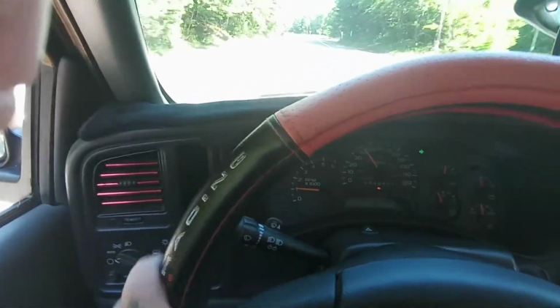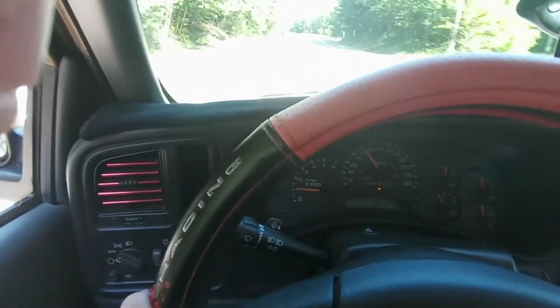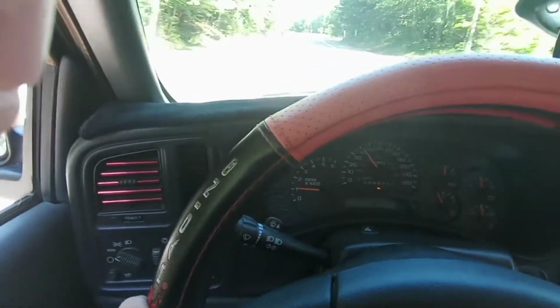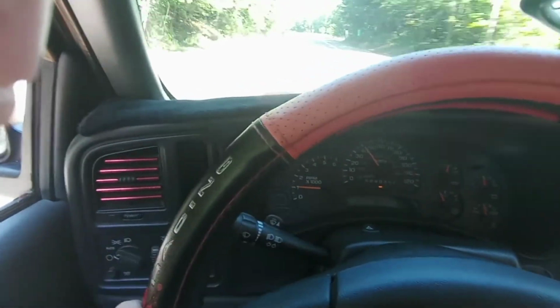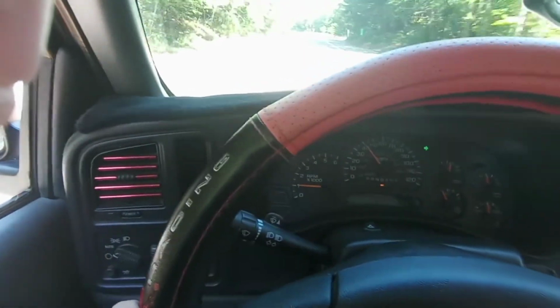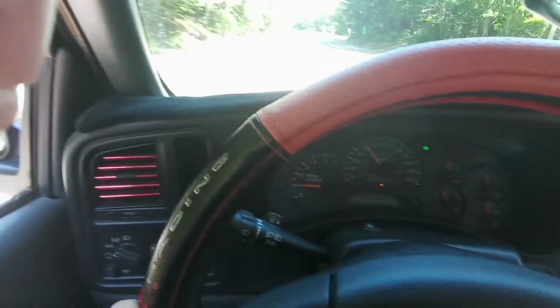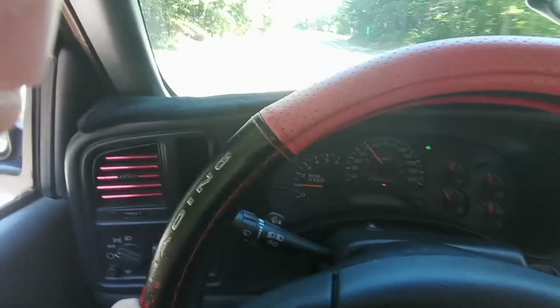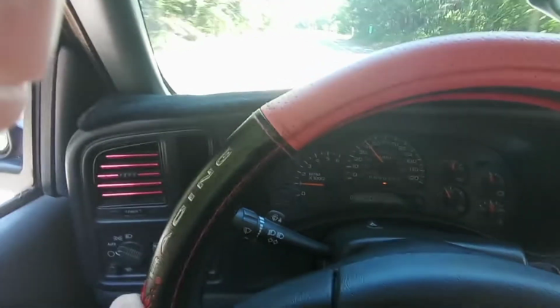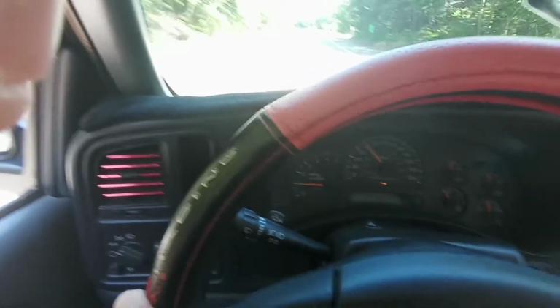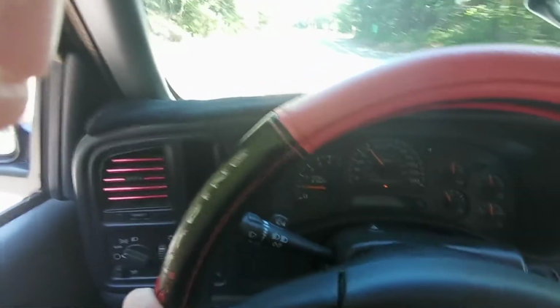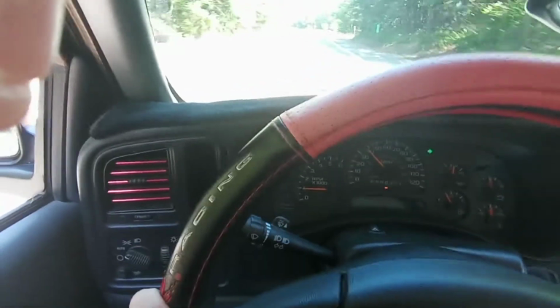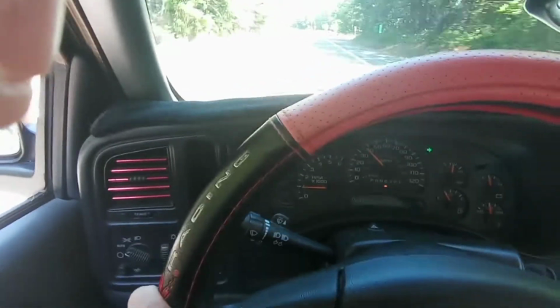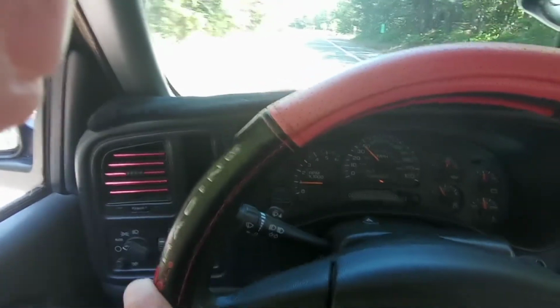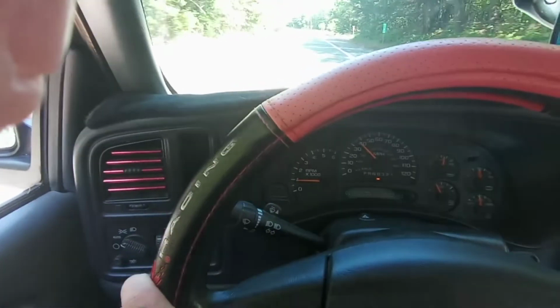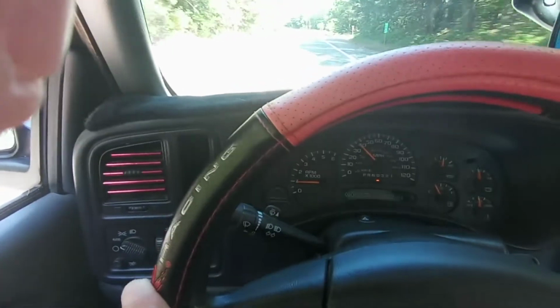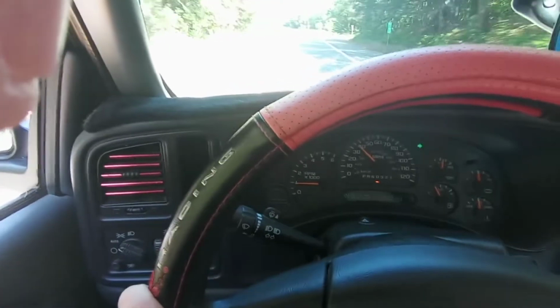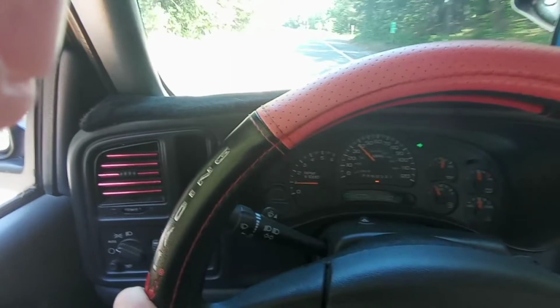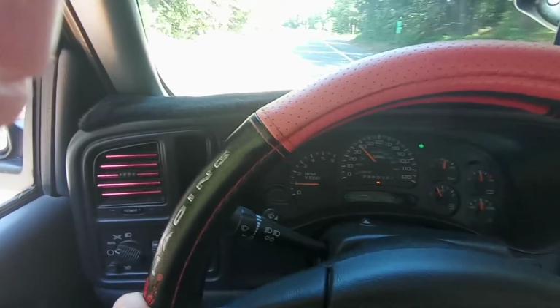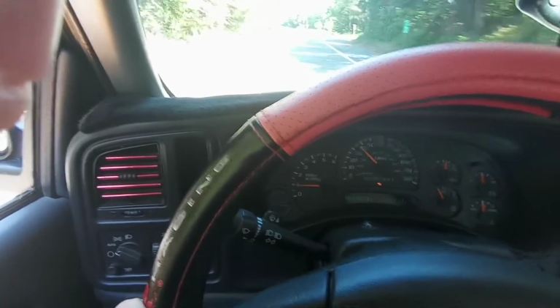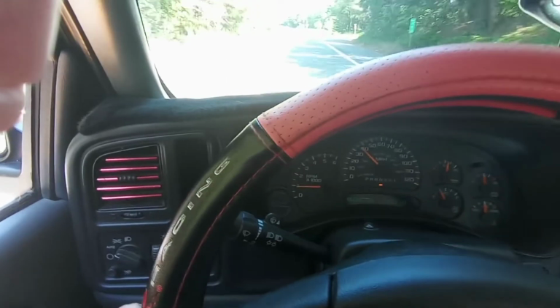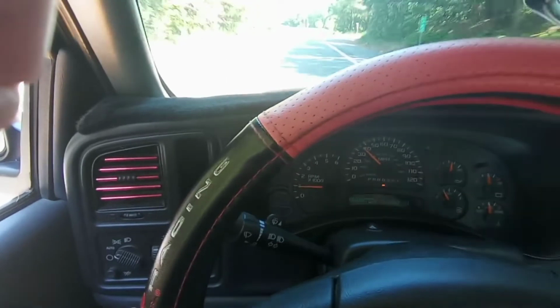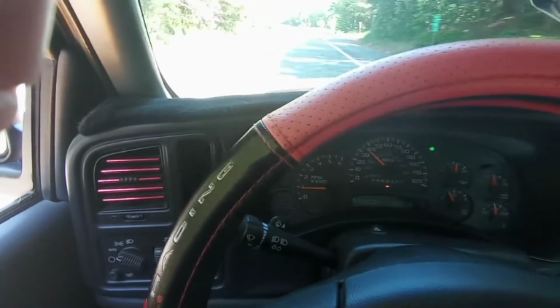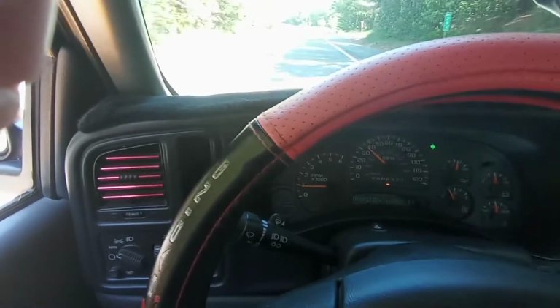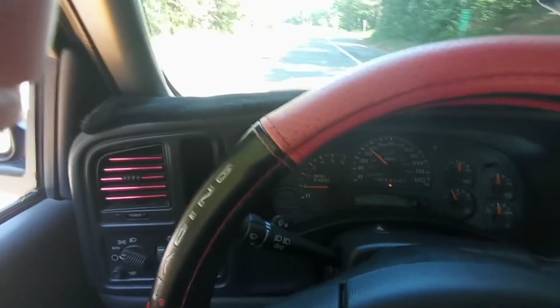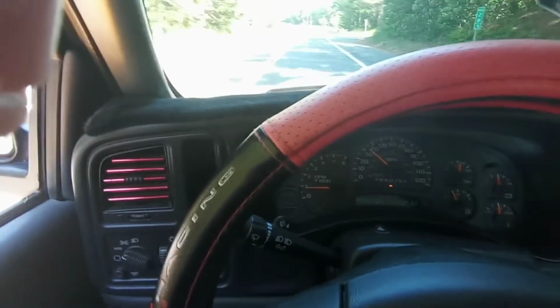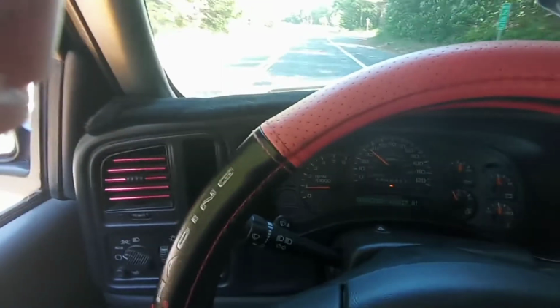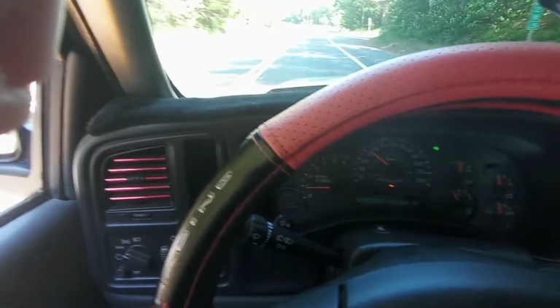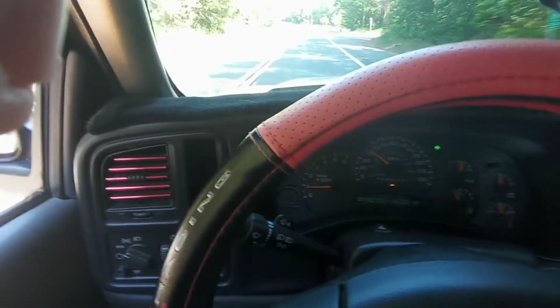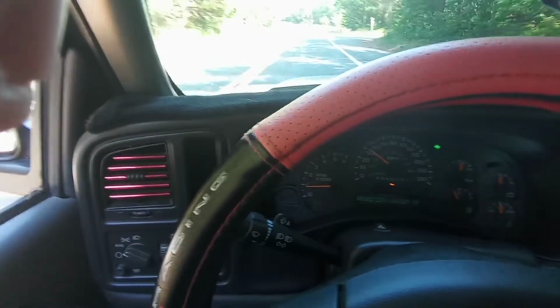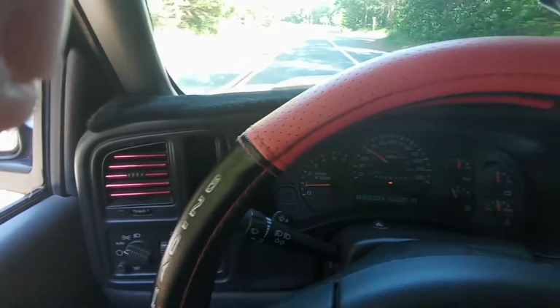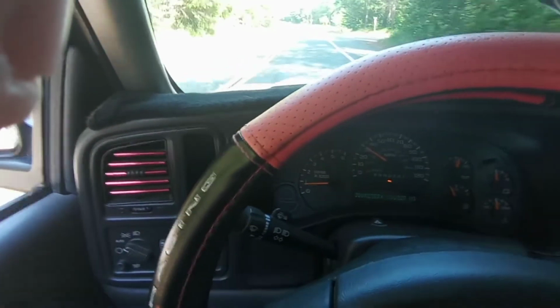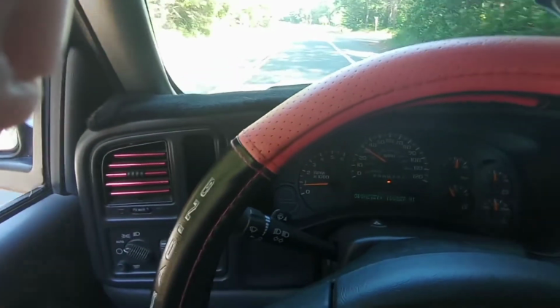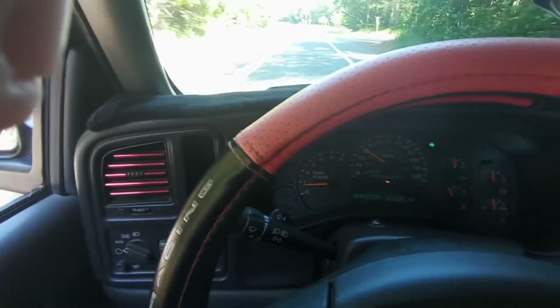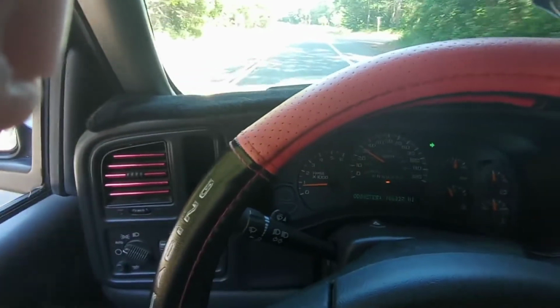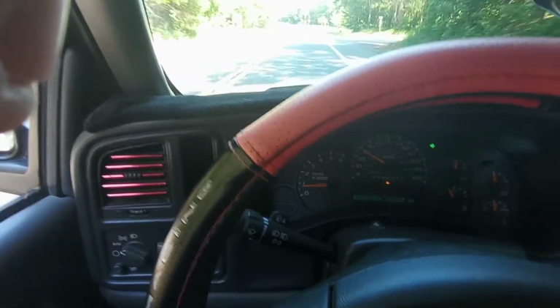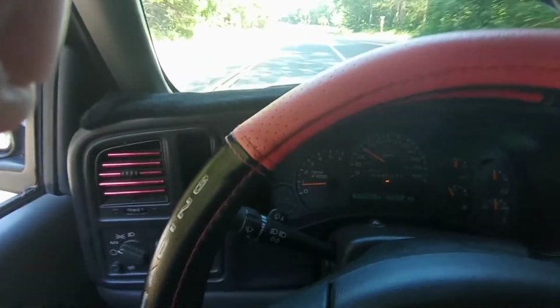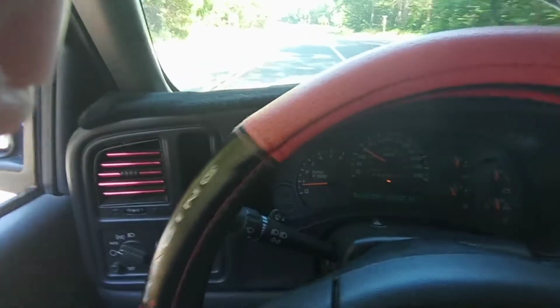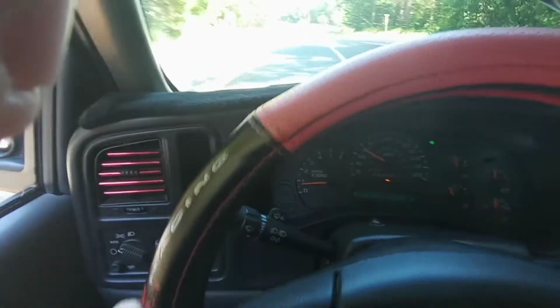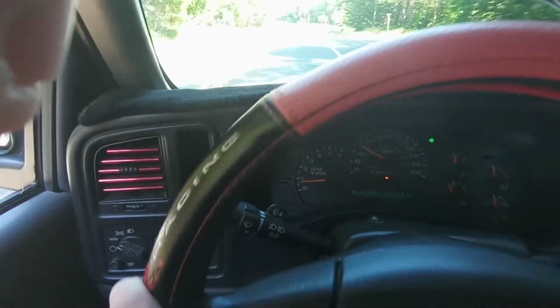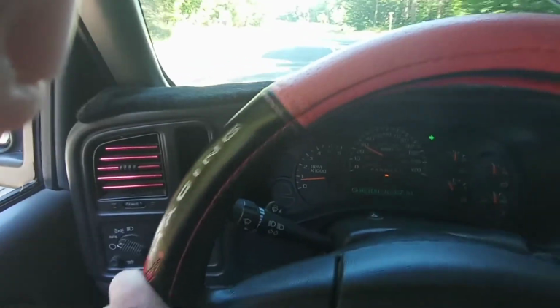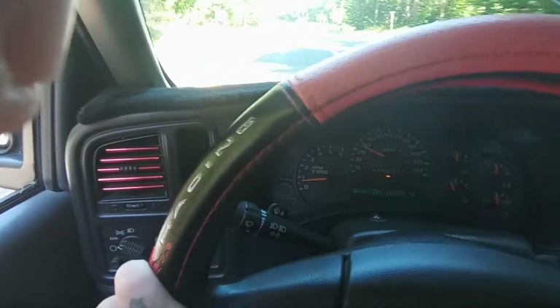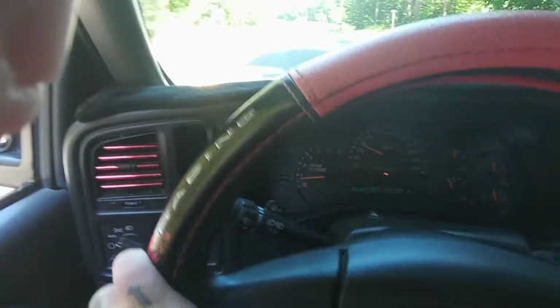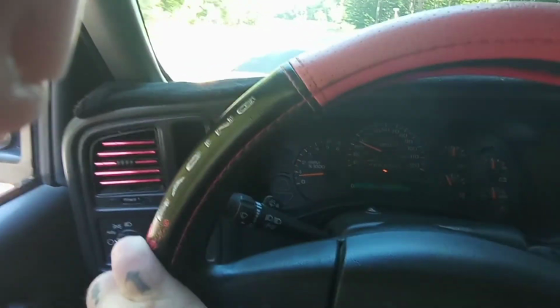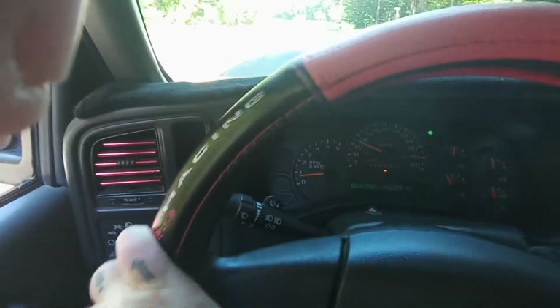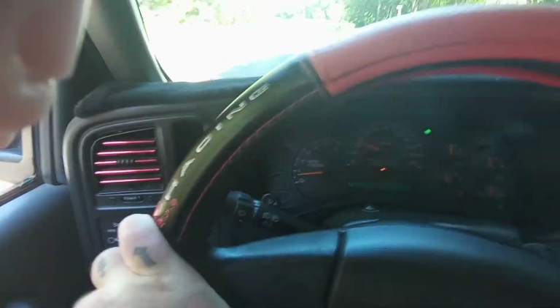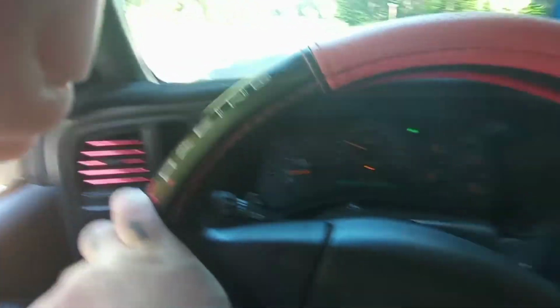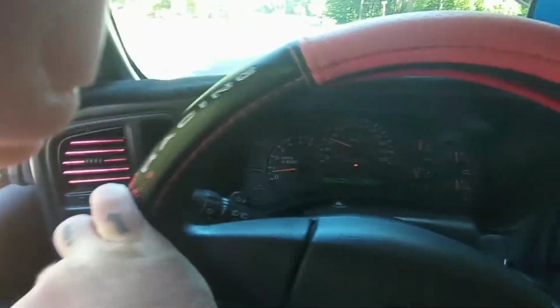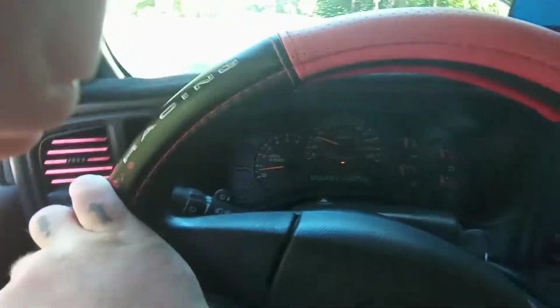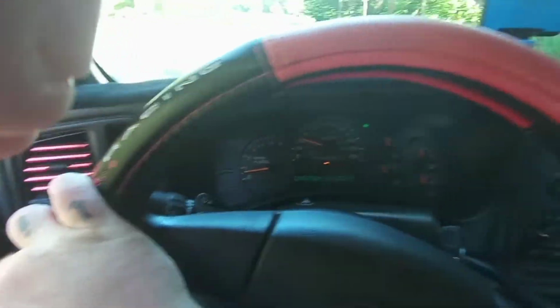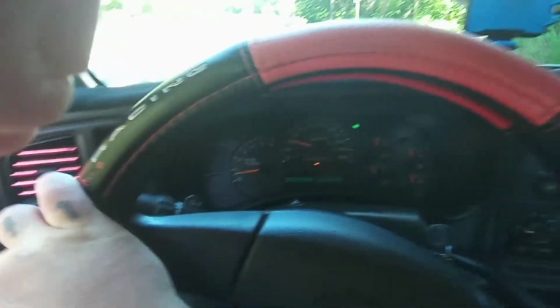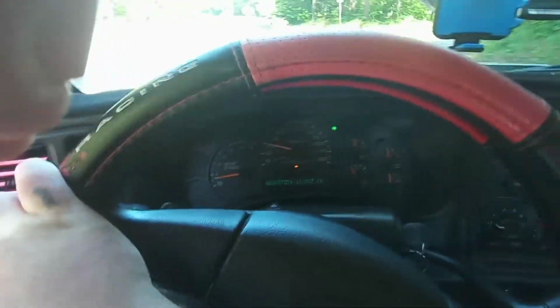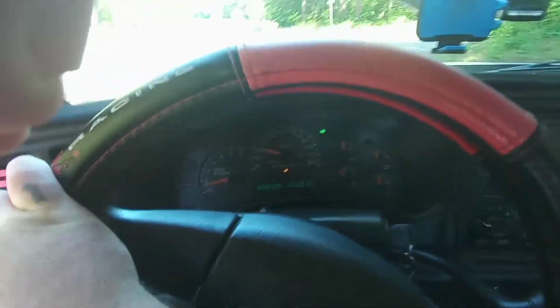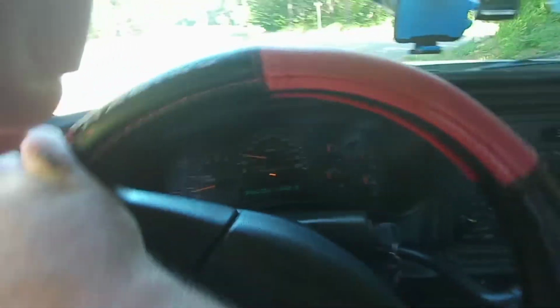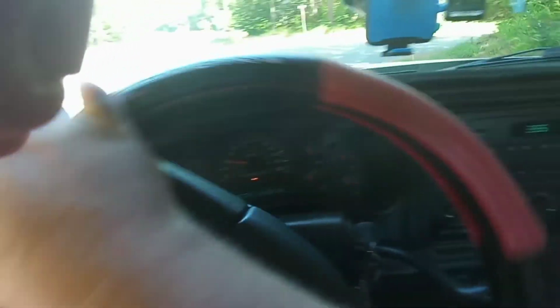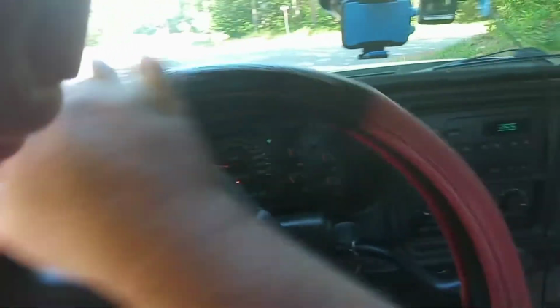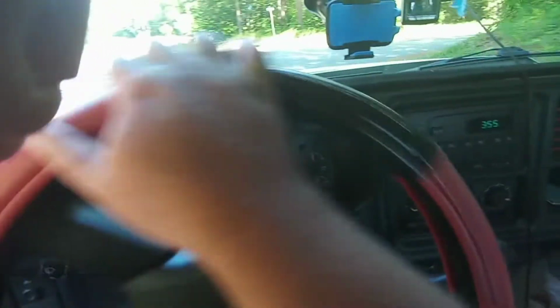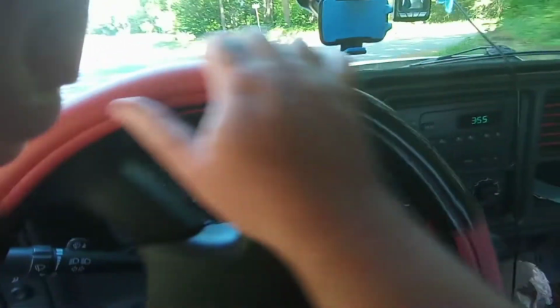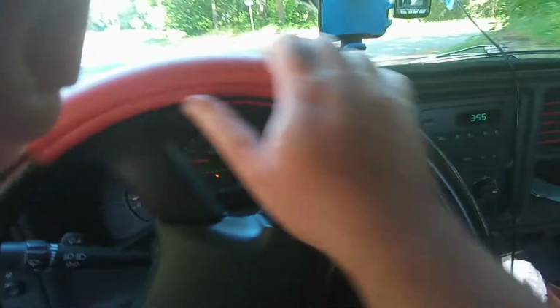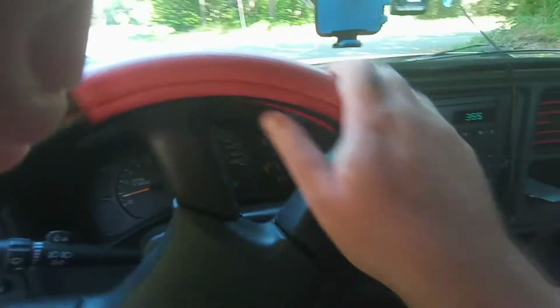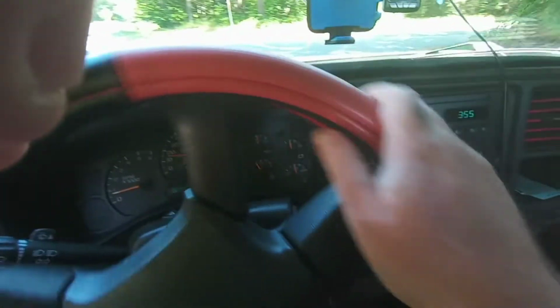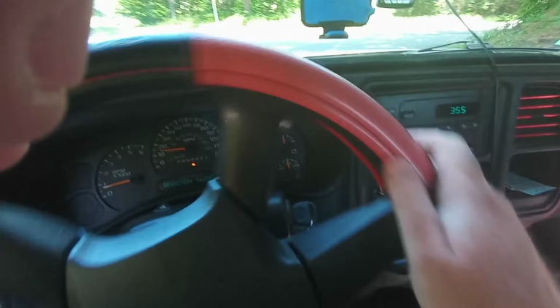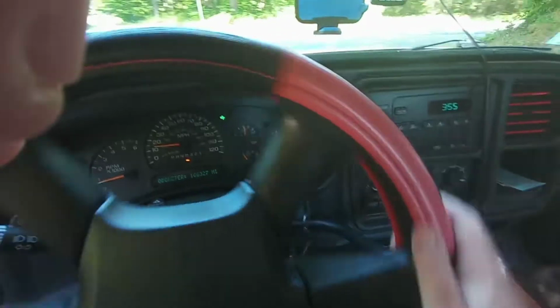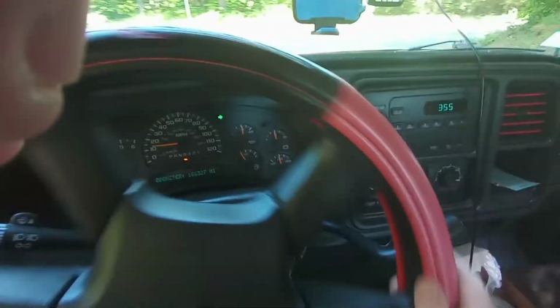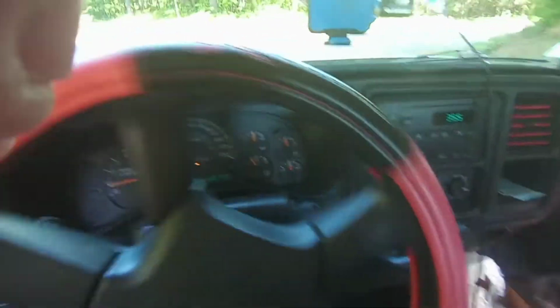People are probably thinking 'this guy's all over the place' — I'm just going back and forth up and down the road. Hopefully I don't get pulled over; this thing isn't exactly quiet, but it's also not screaming NASCAR loud either.